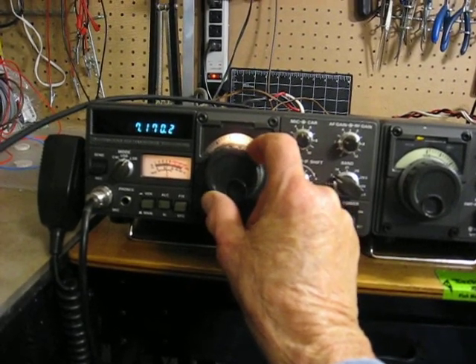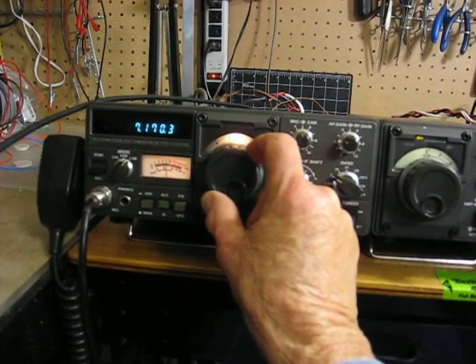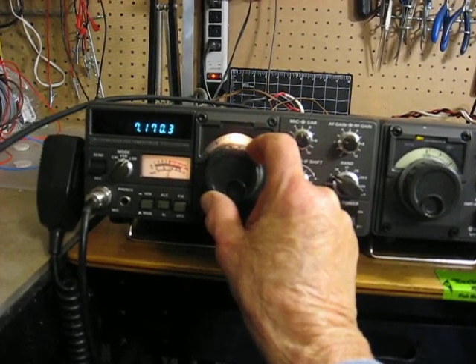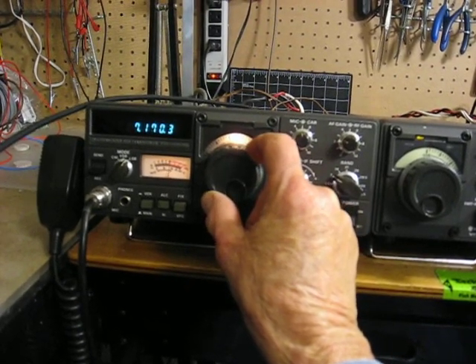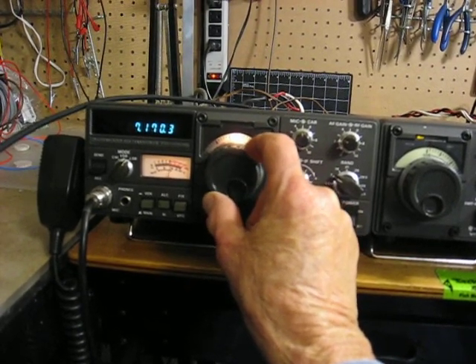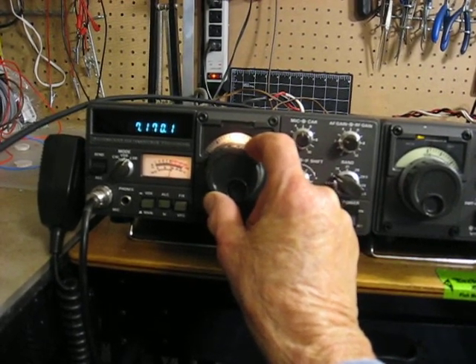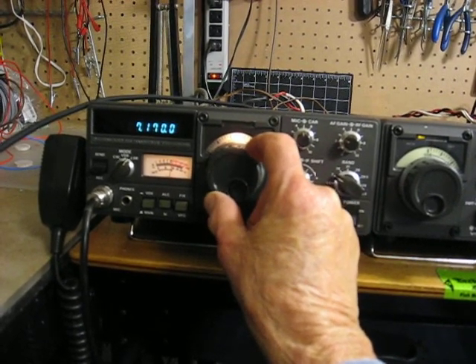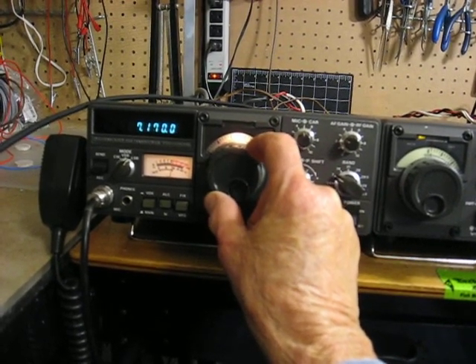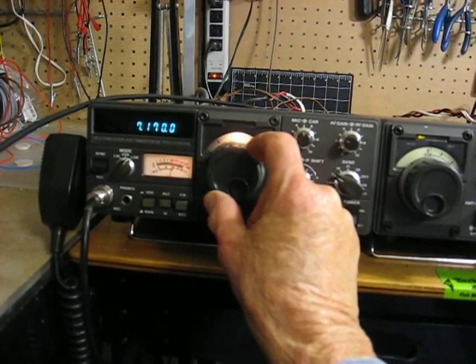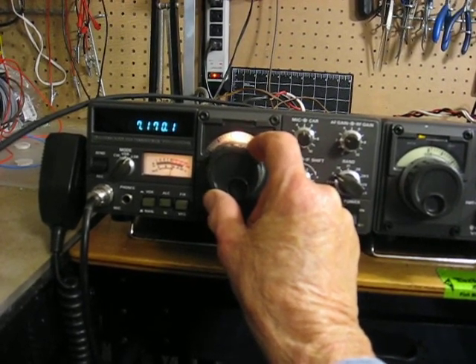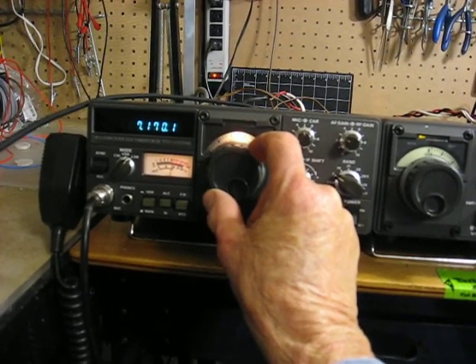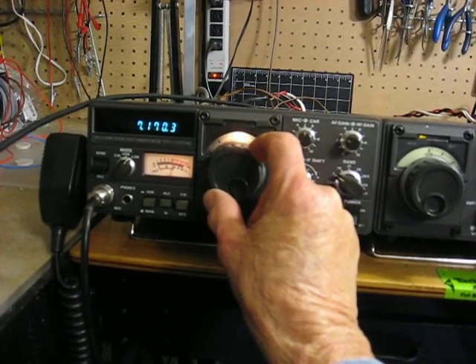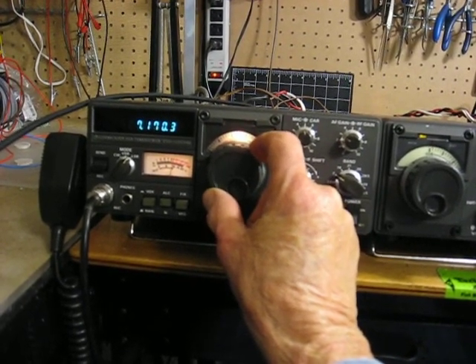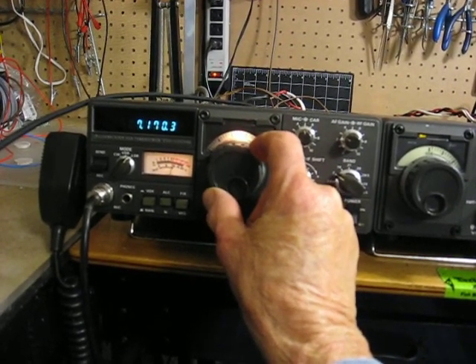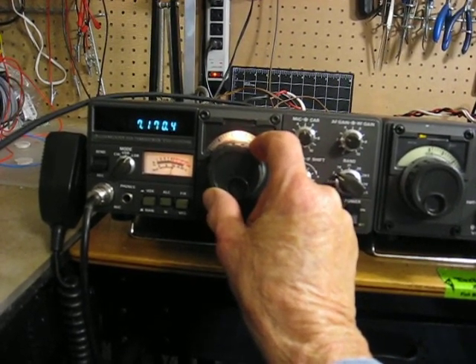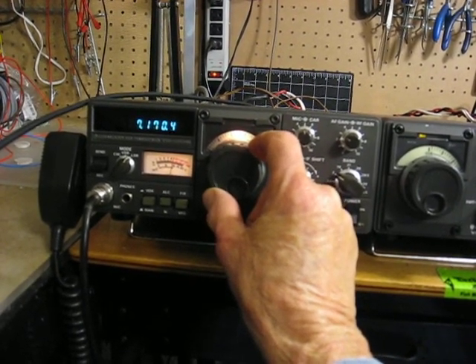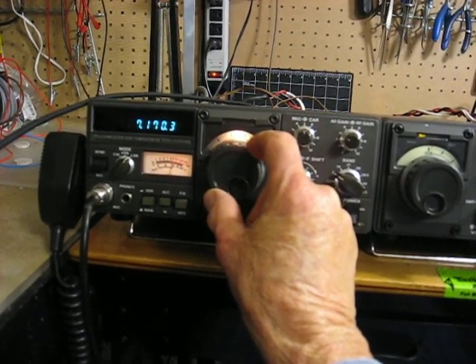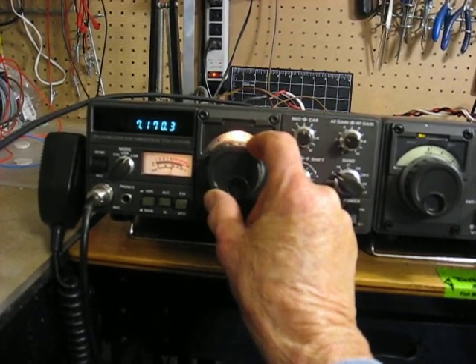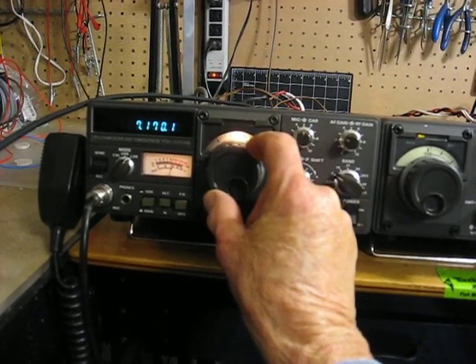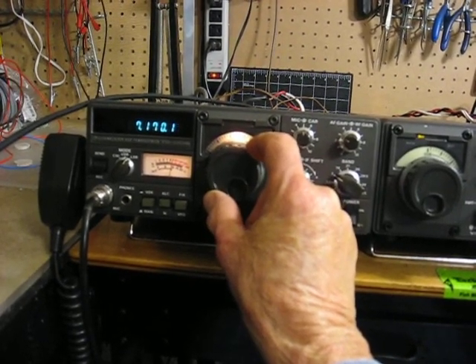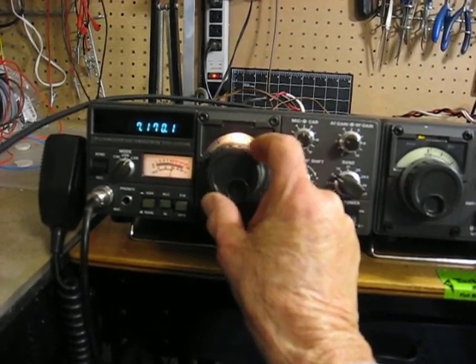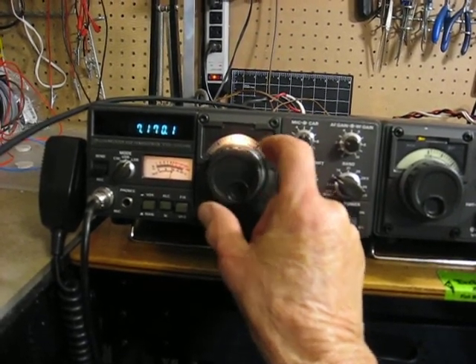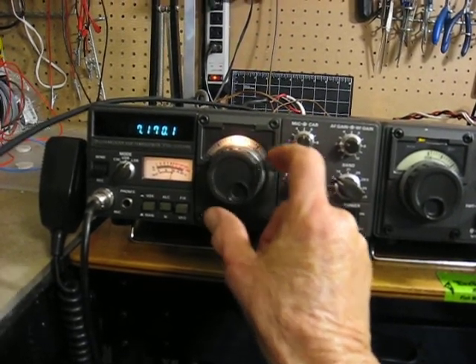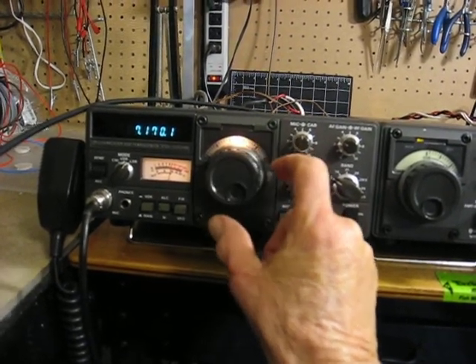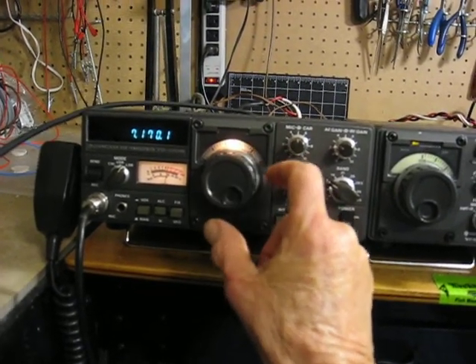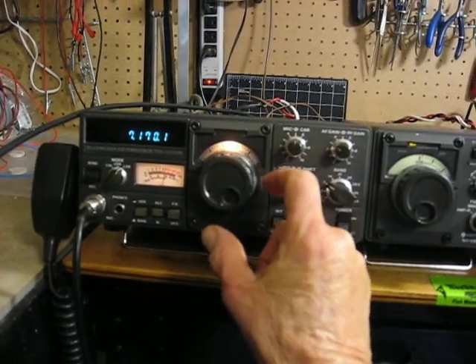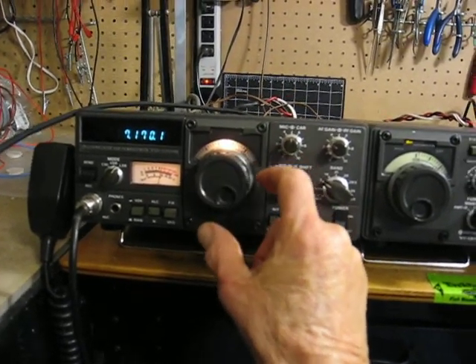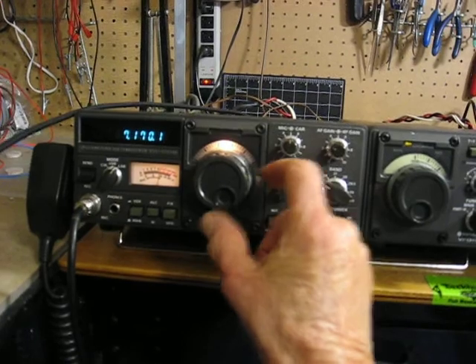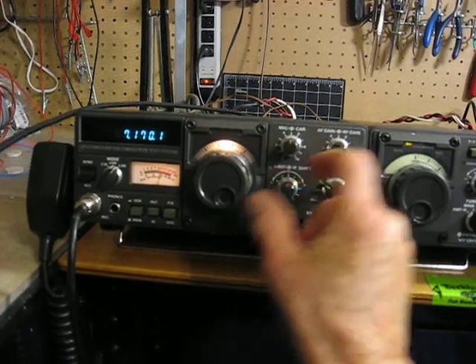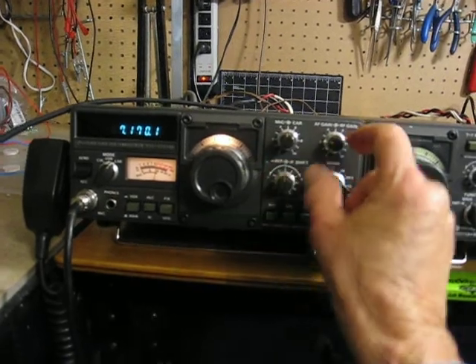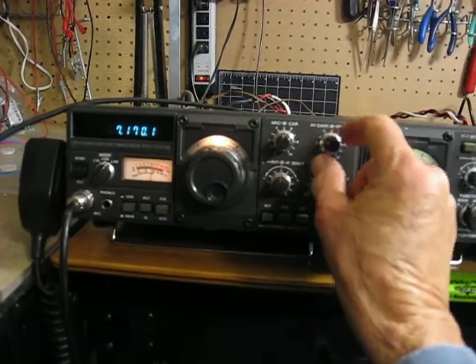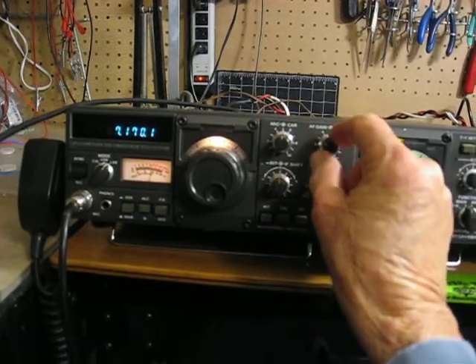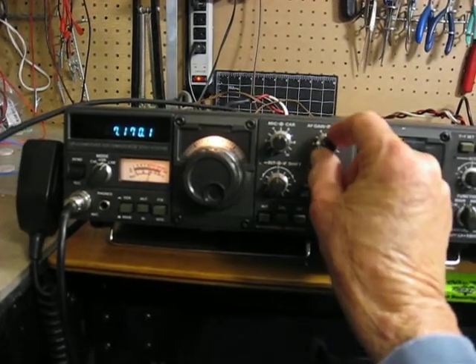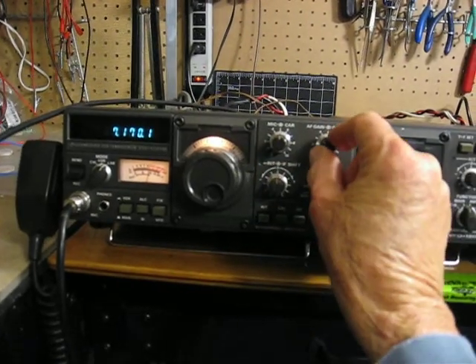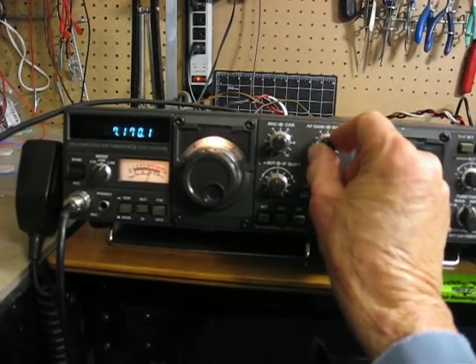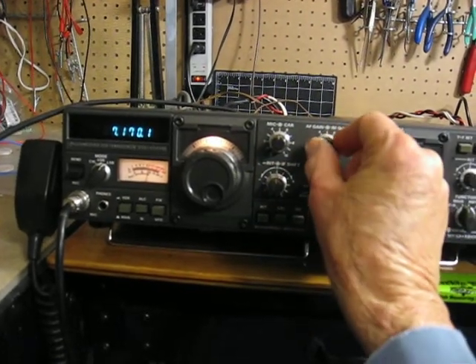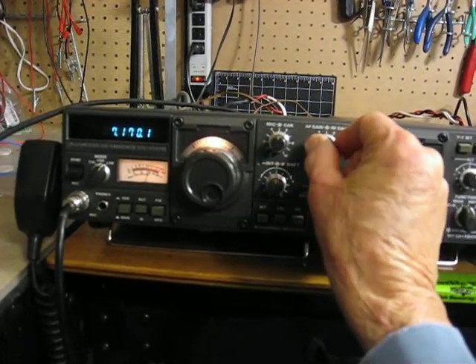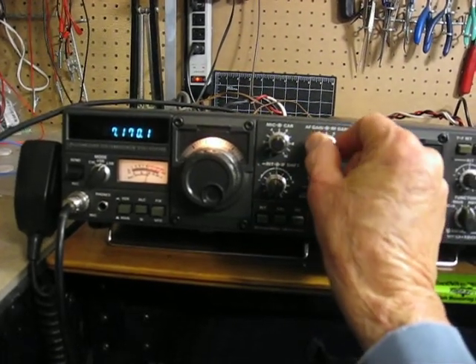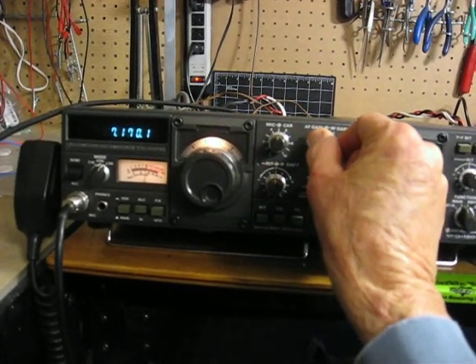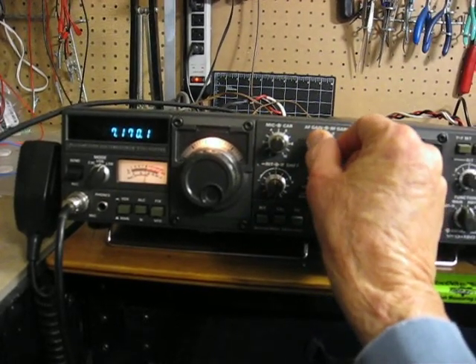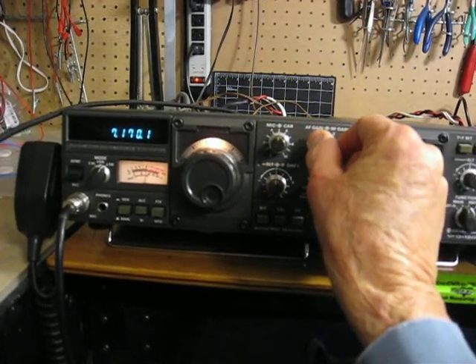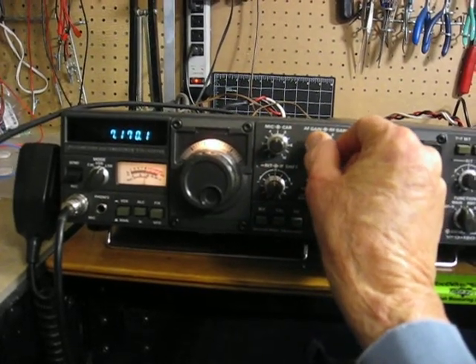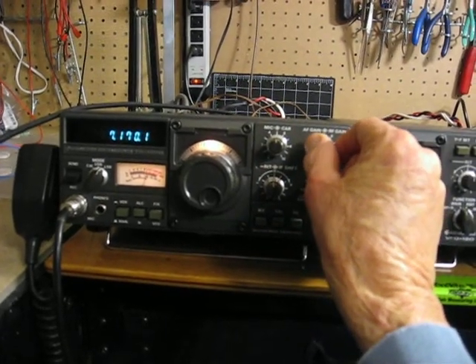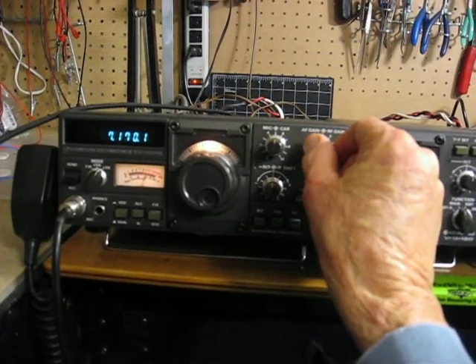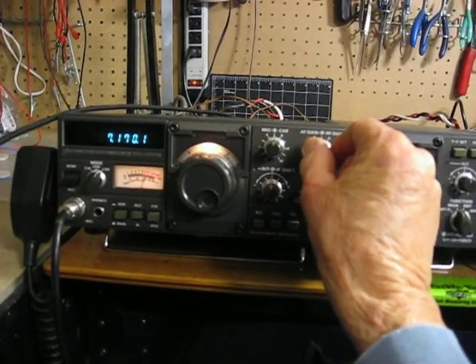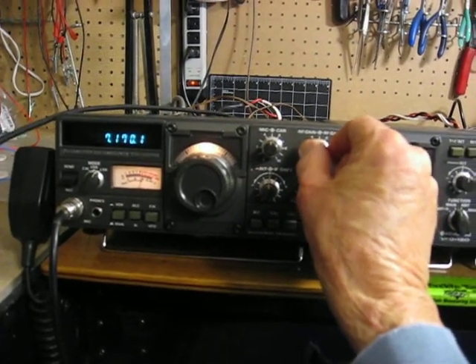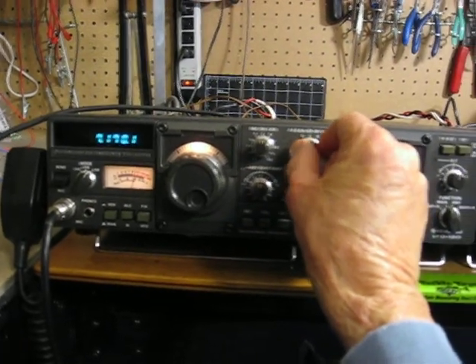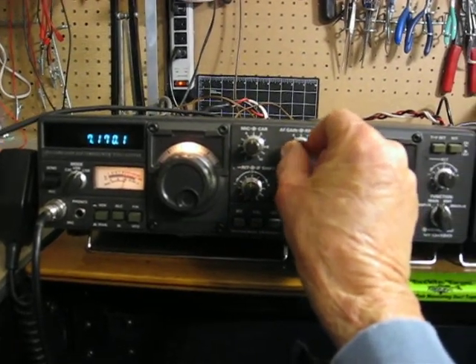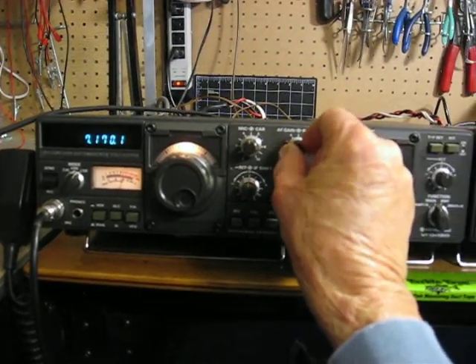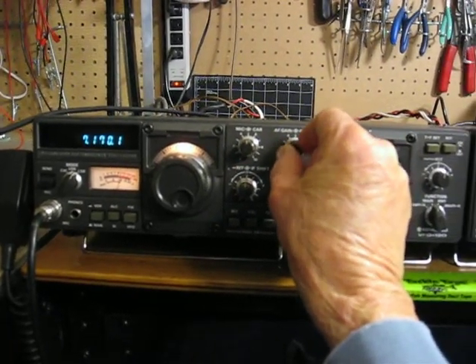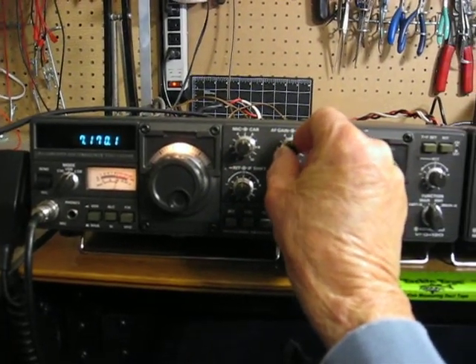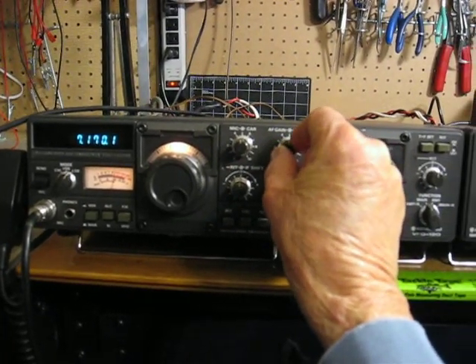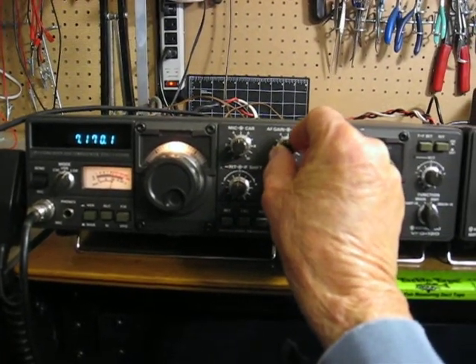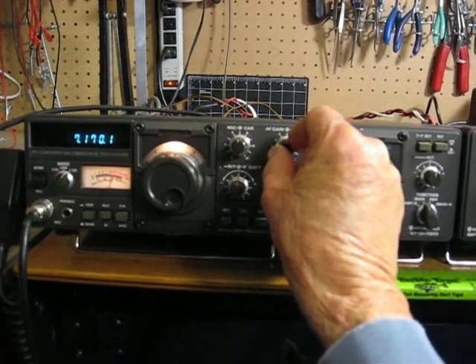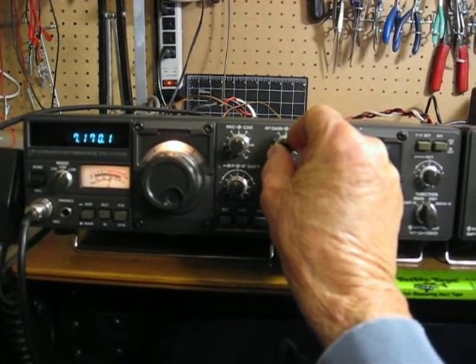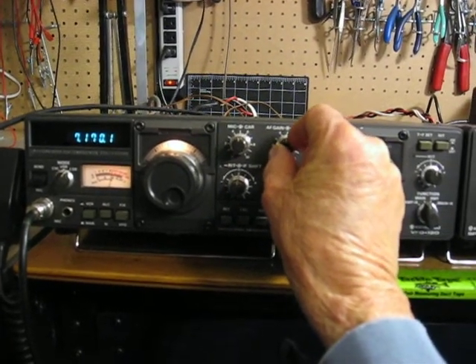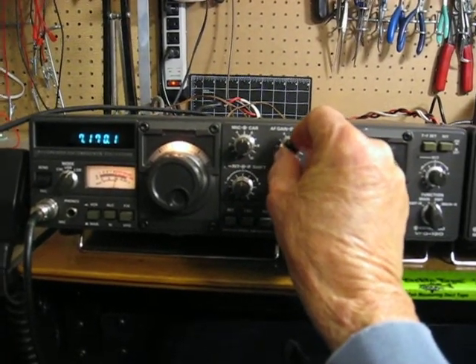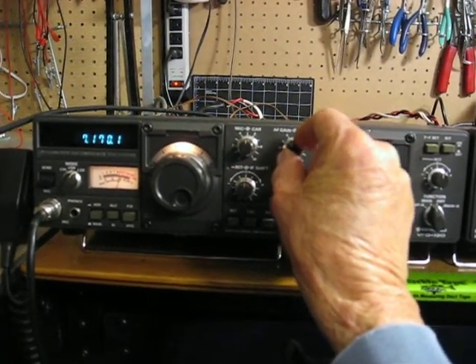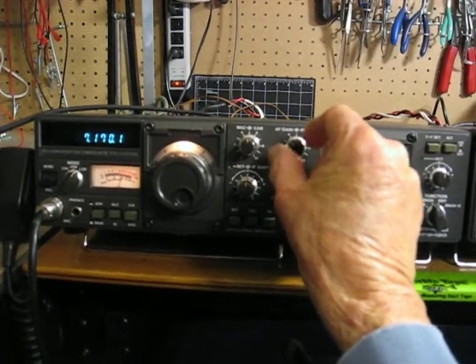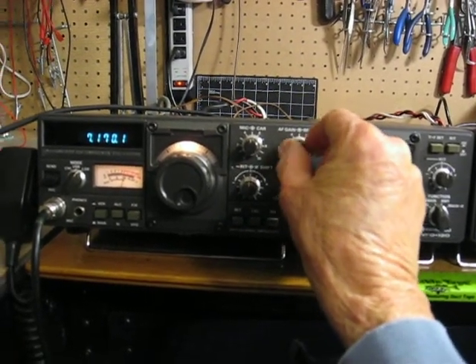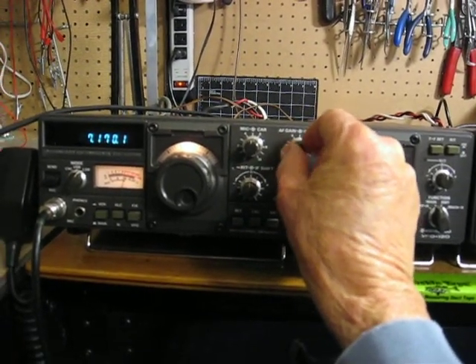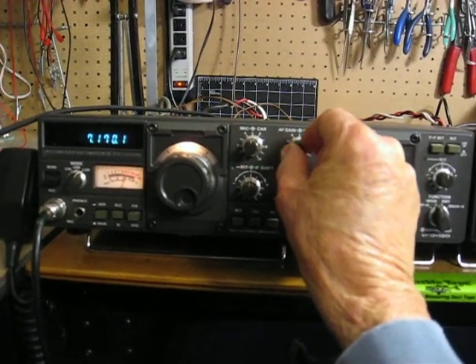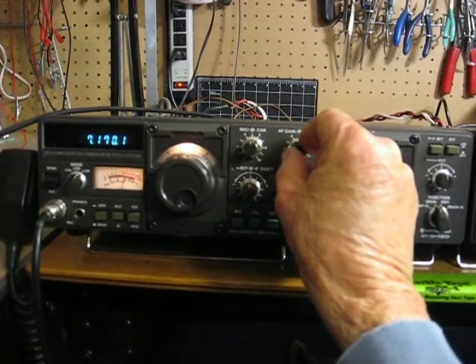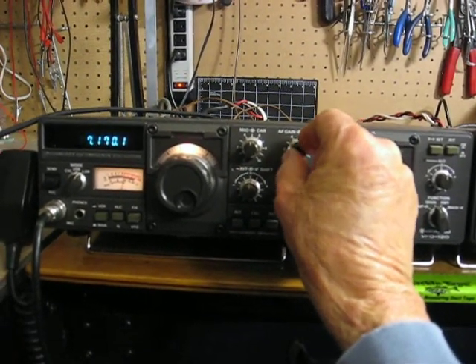I'm going to show you my processor here. It's pretty strong — it kicks out all my audio and it just goes up on track.